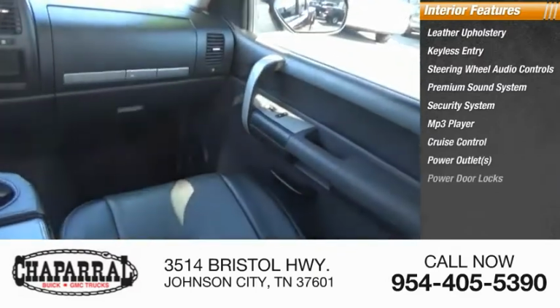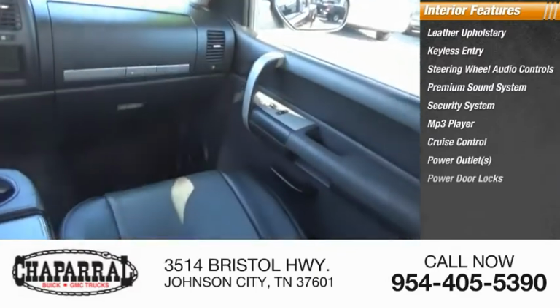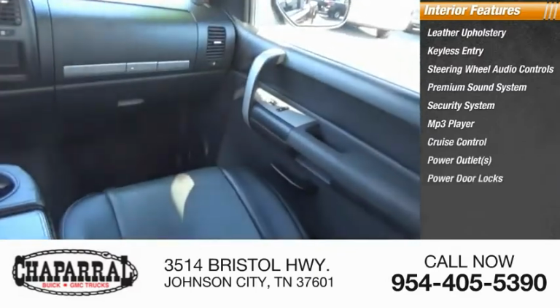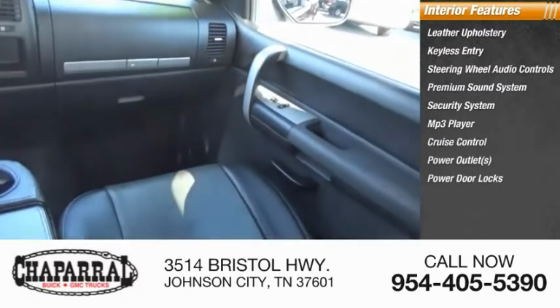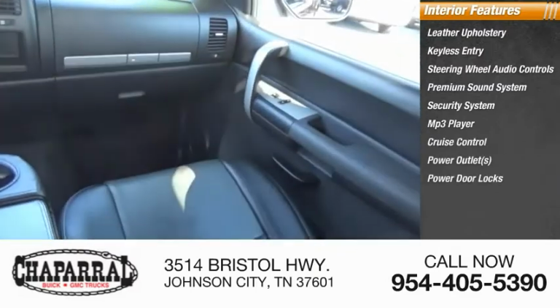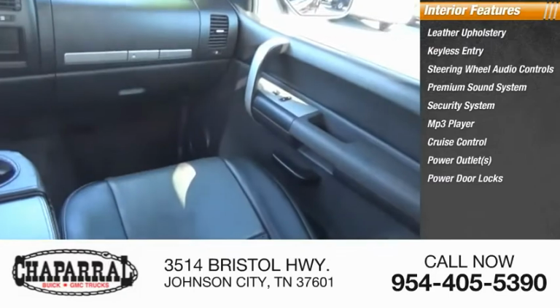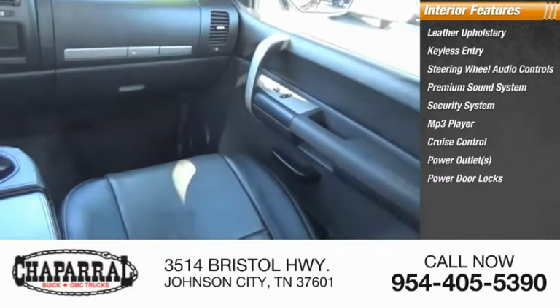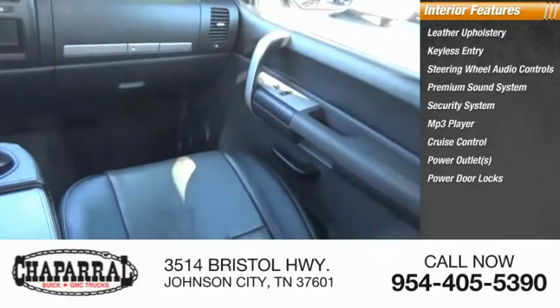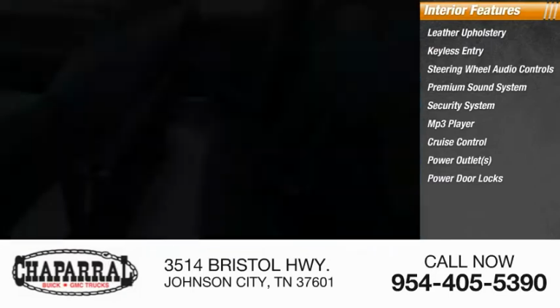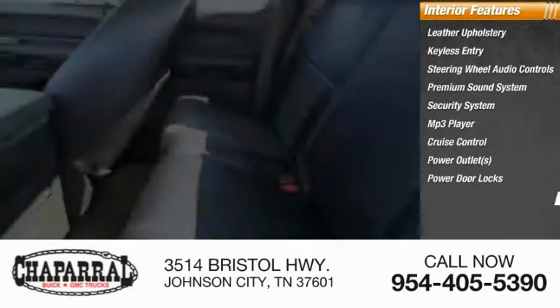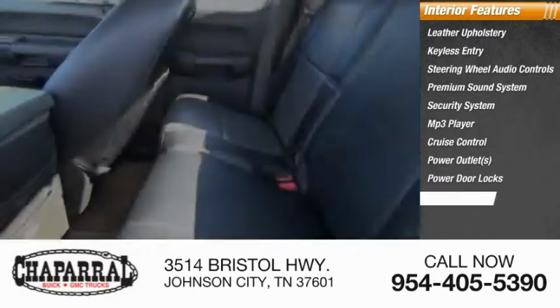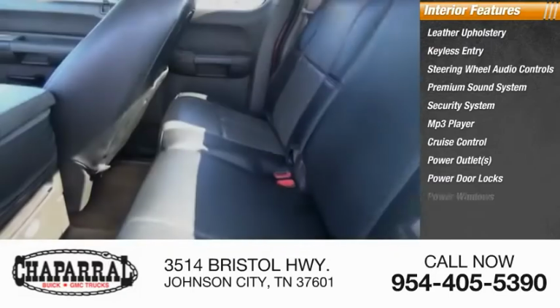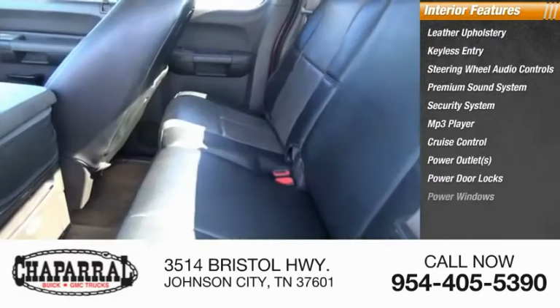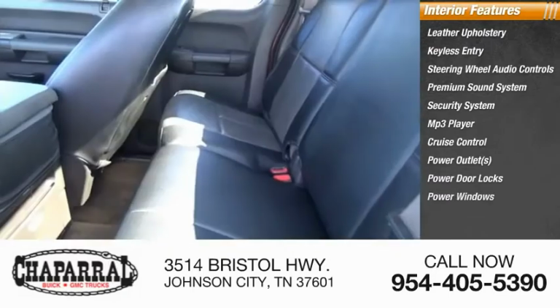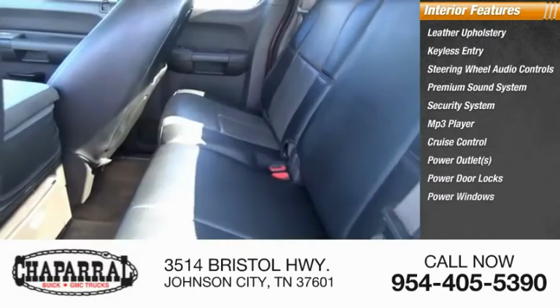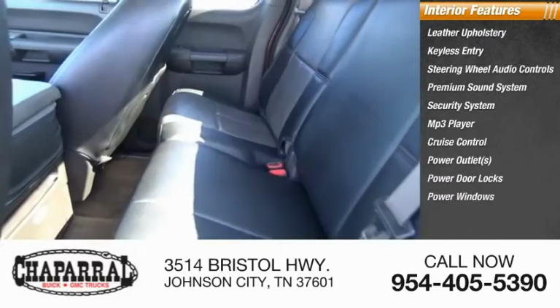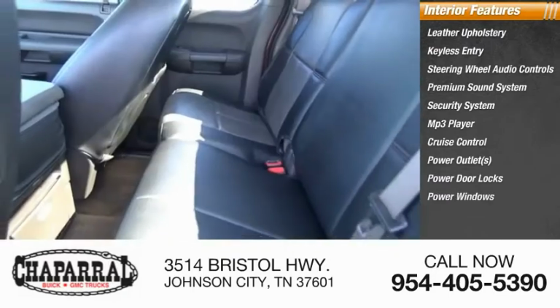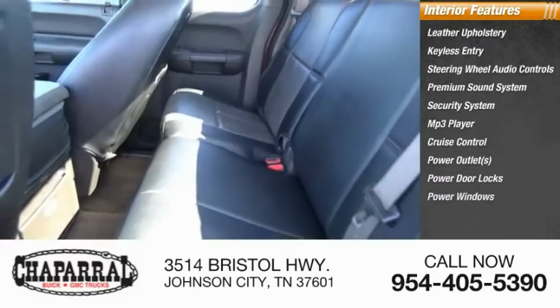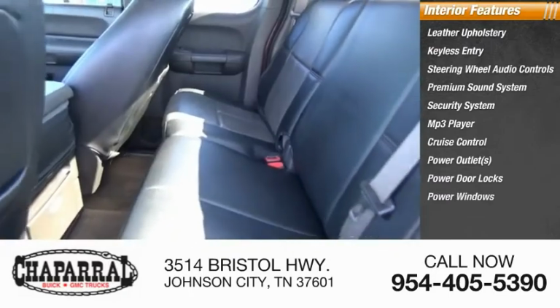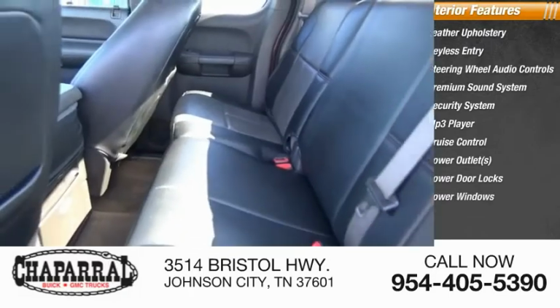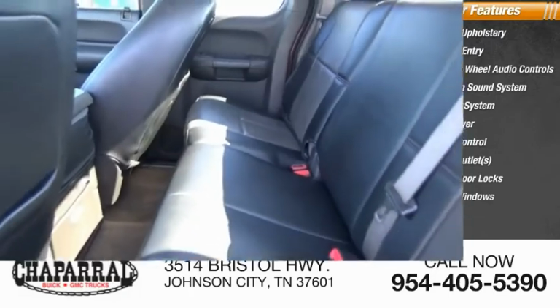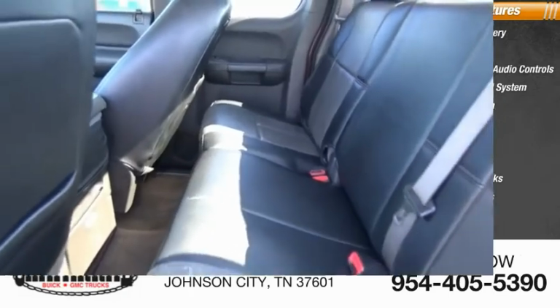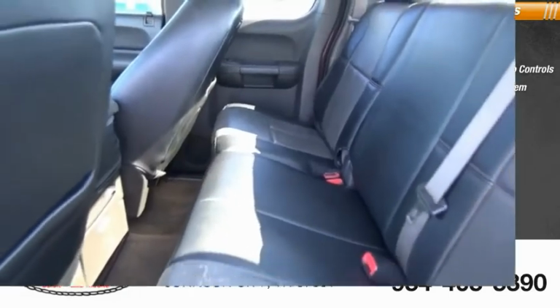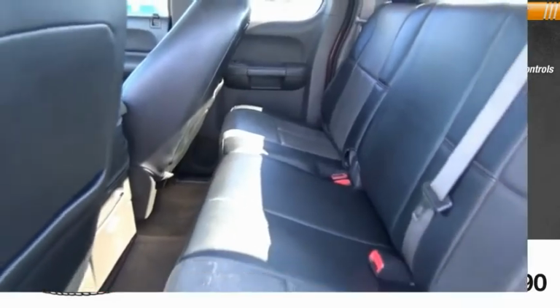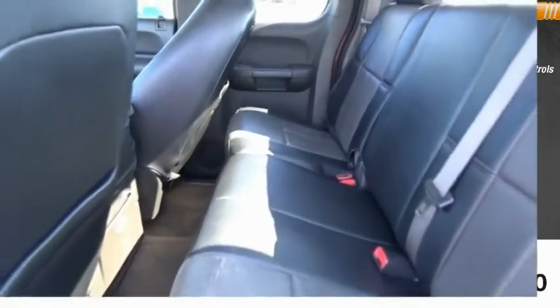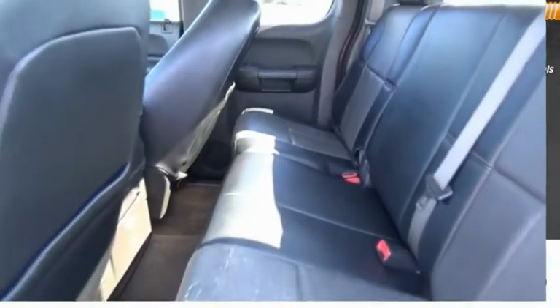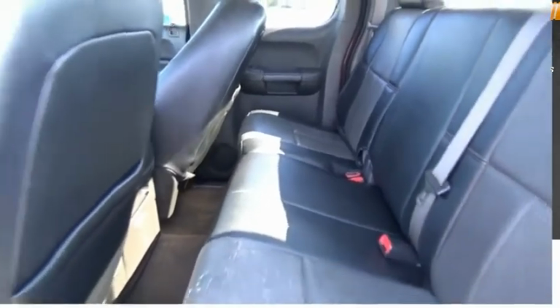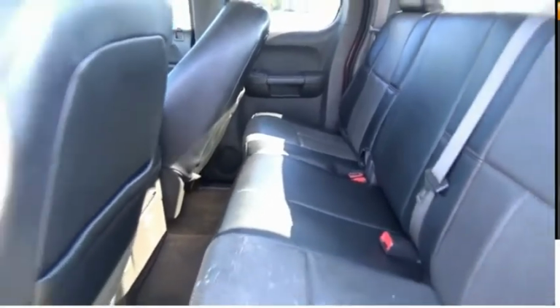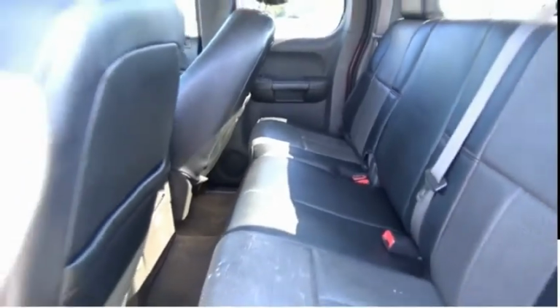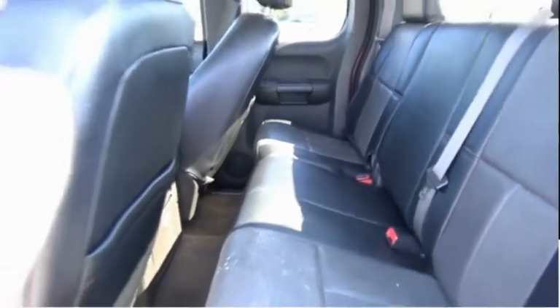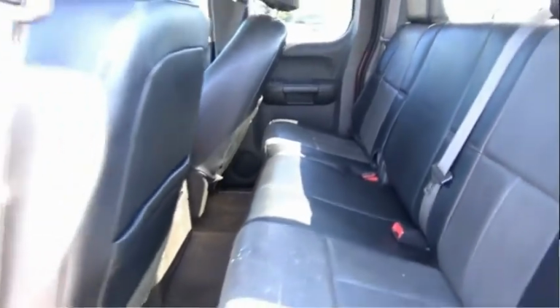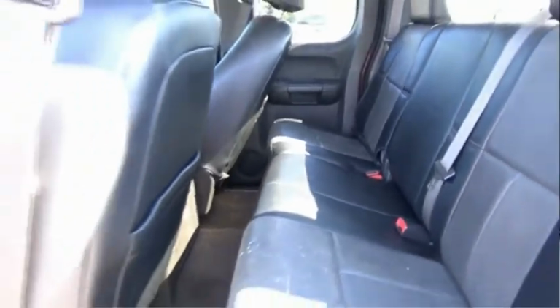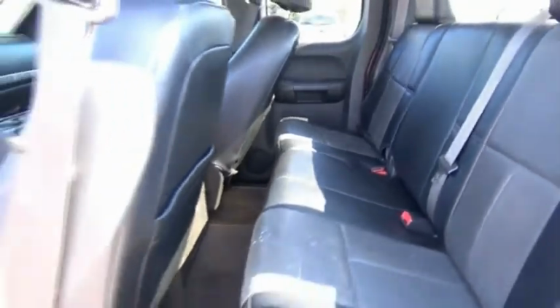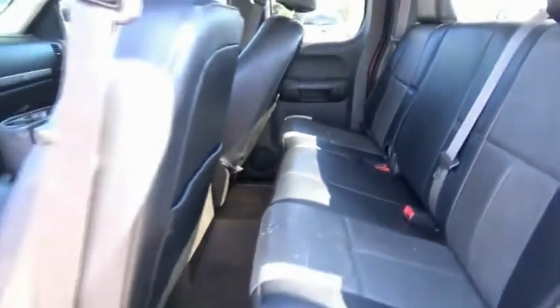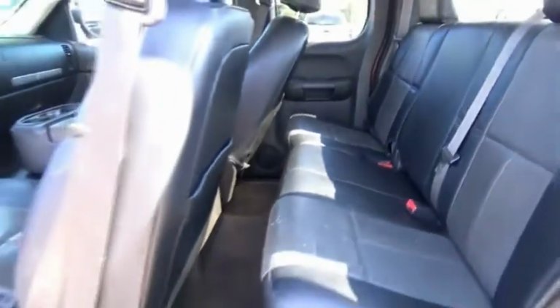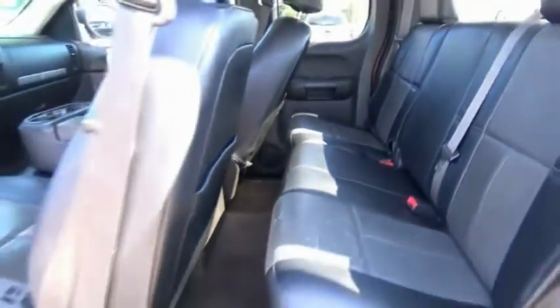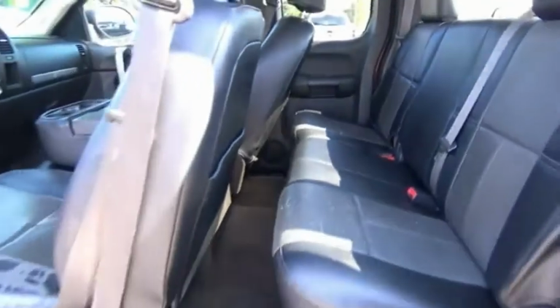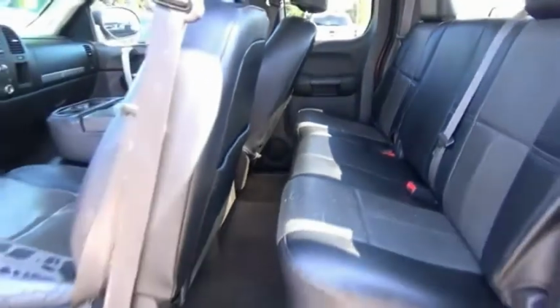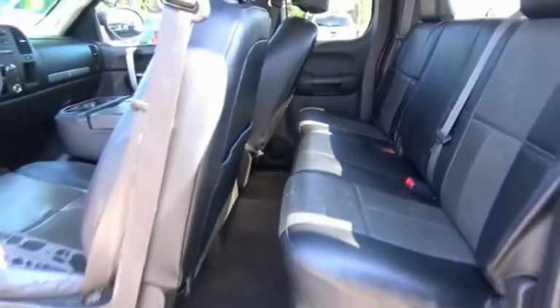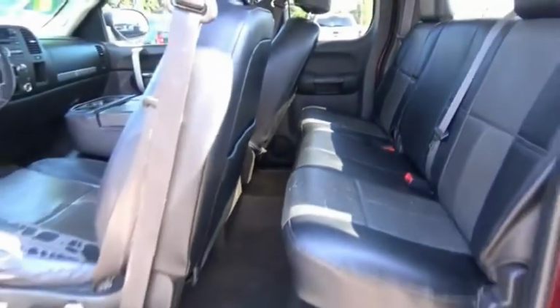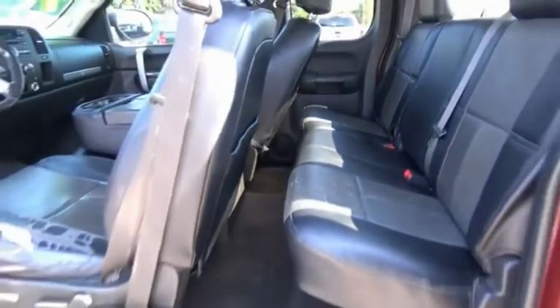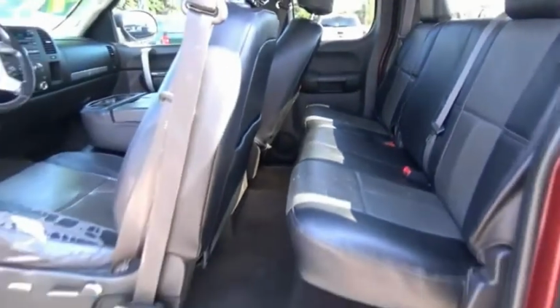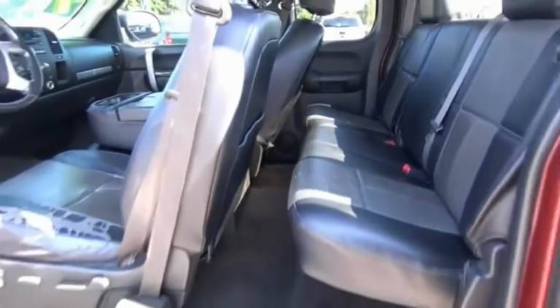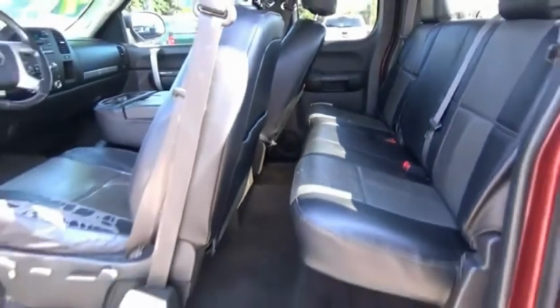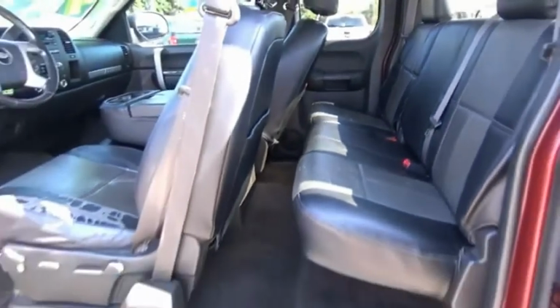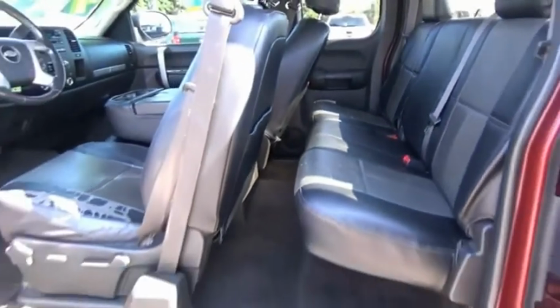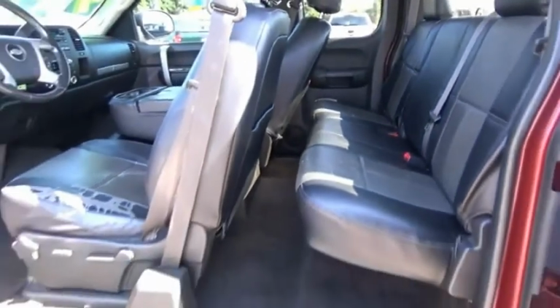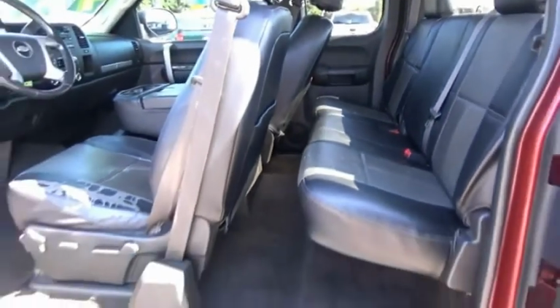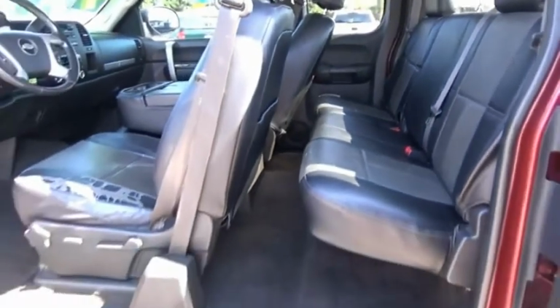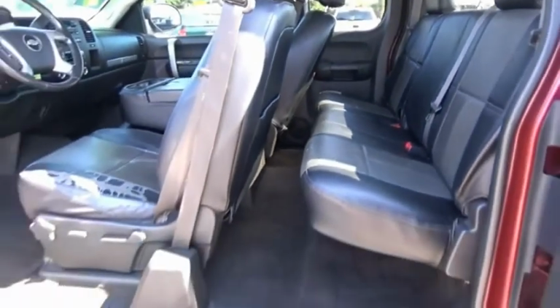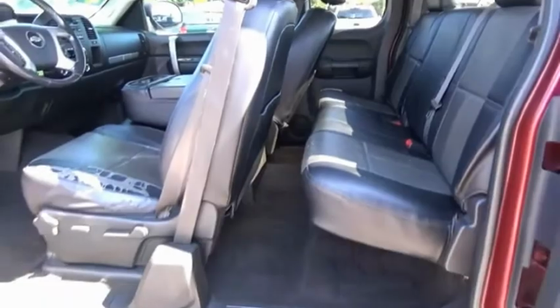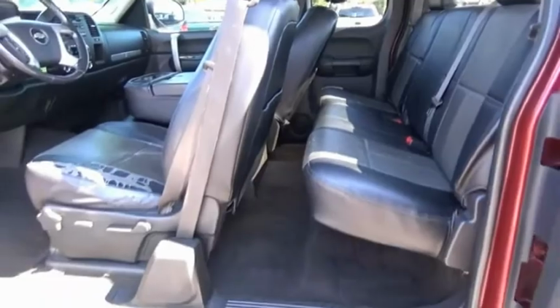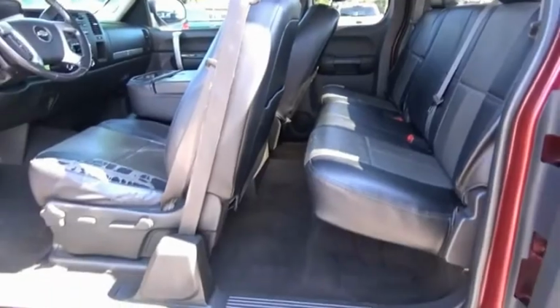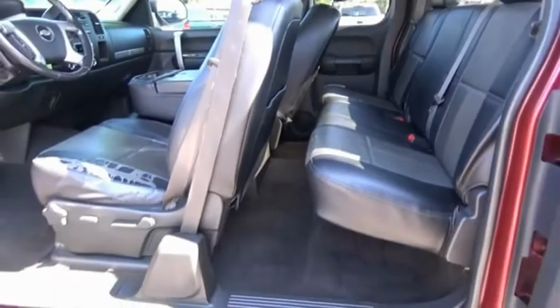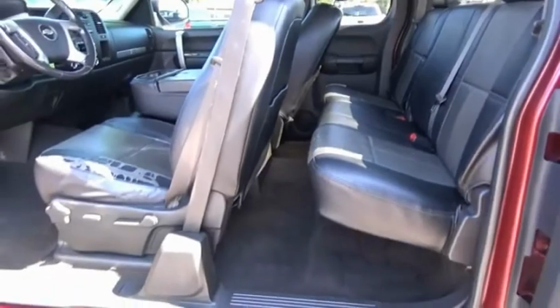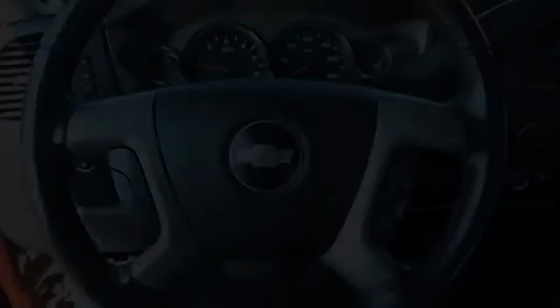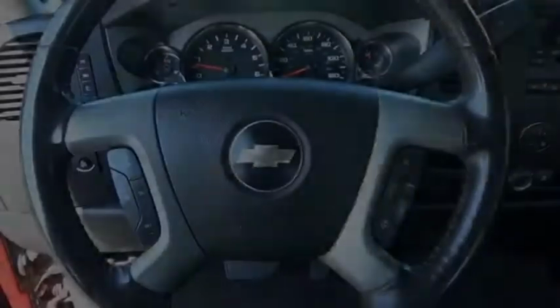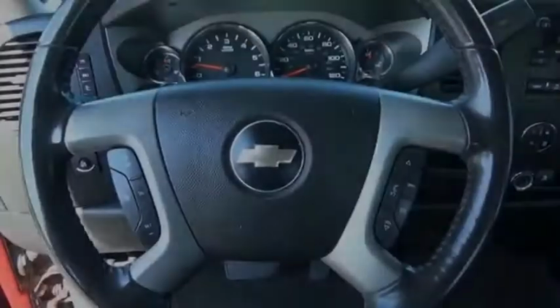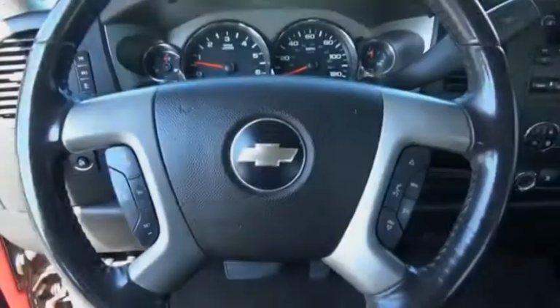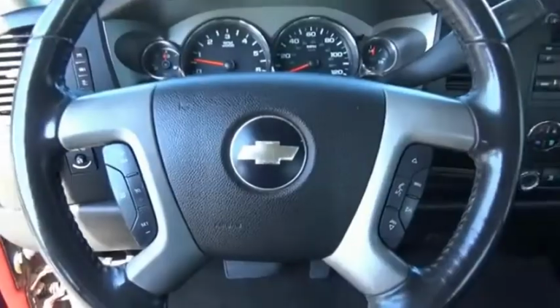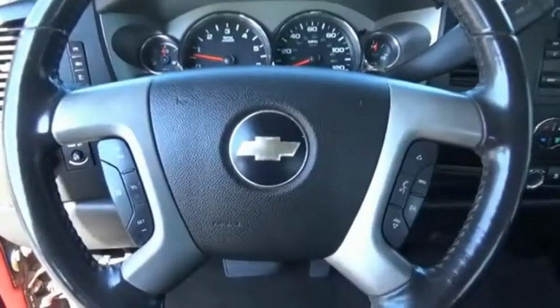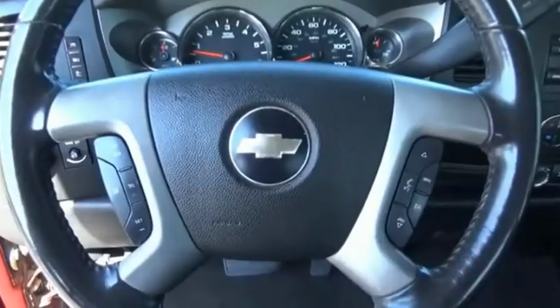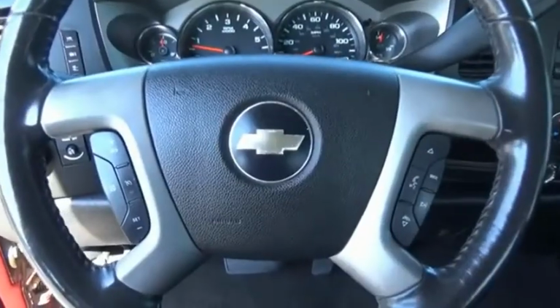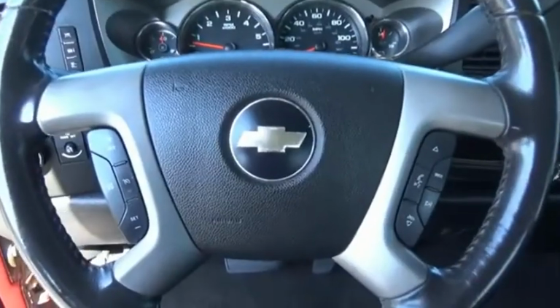The Chevy Silverado 1500 has the lowest cost of ownership of any full-size pickup. Come take a test drive today.